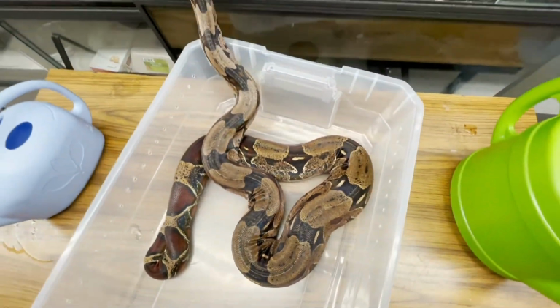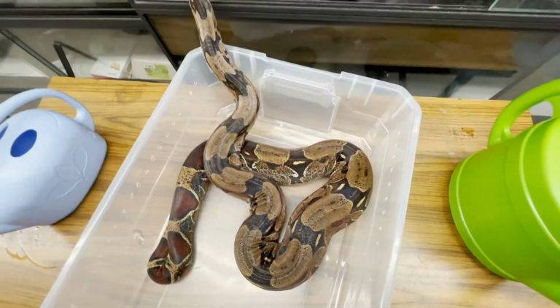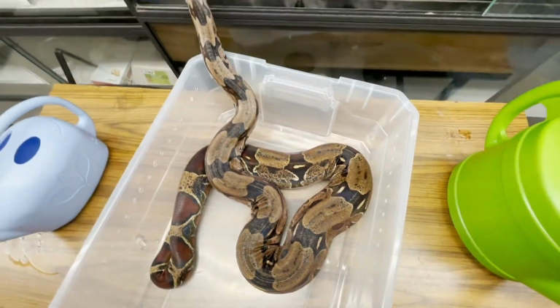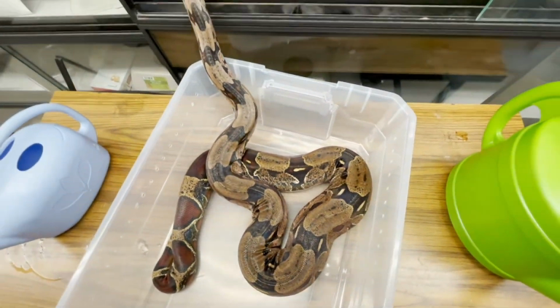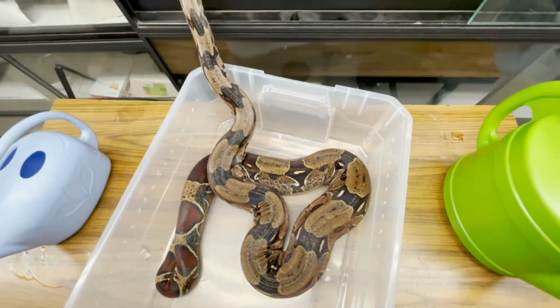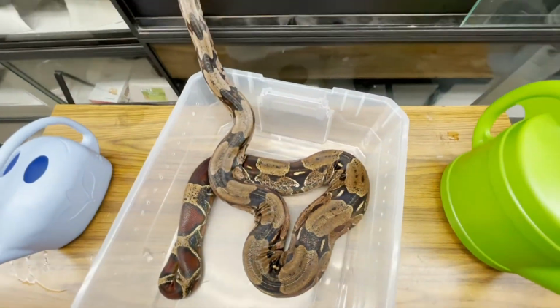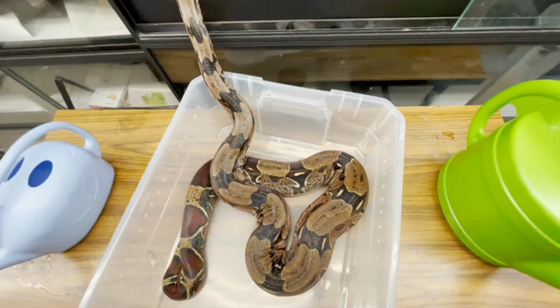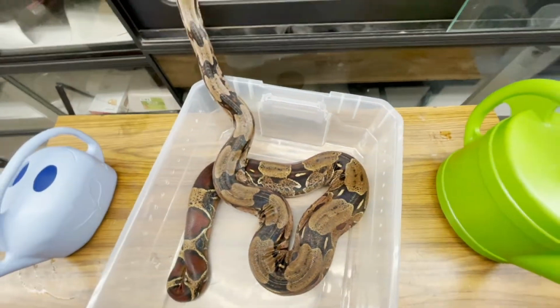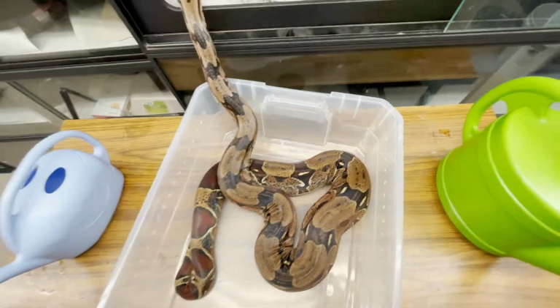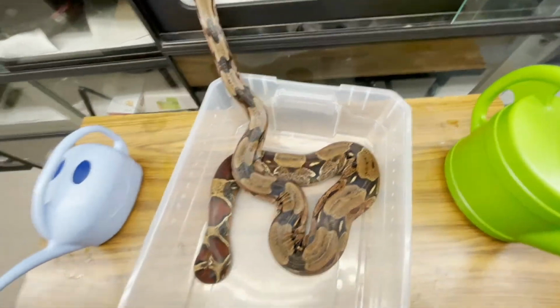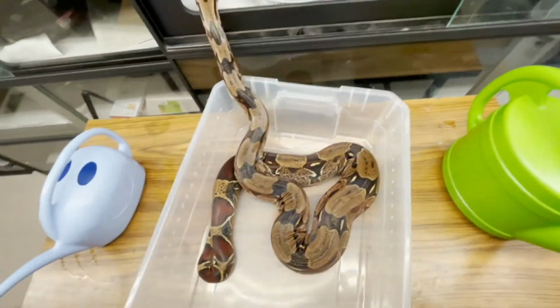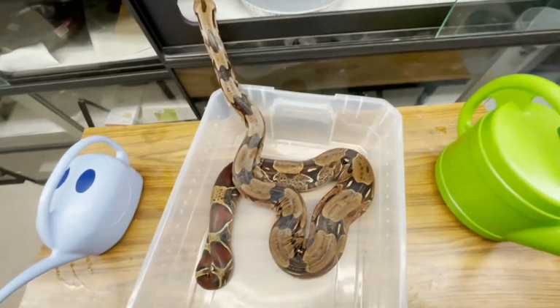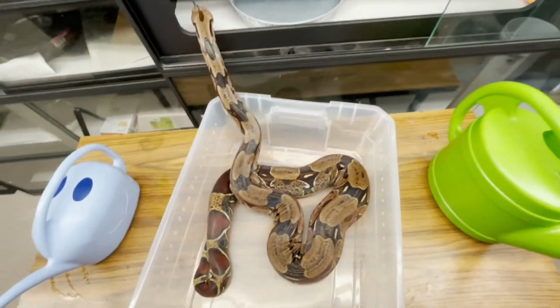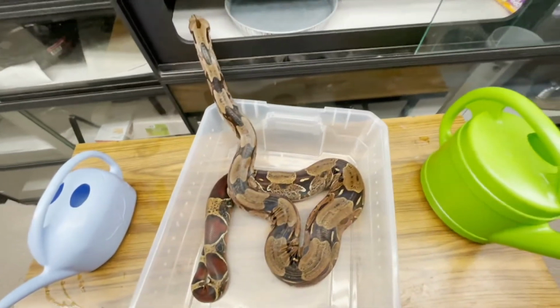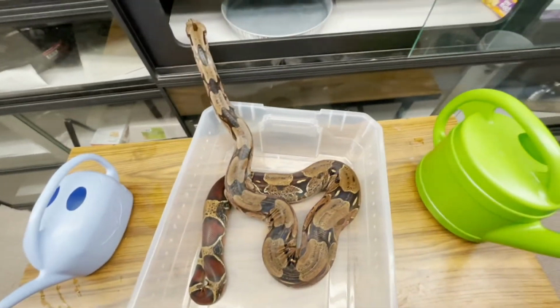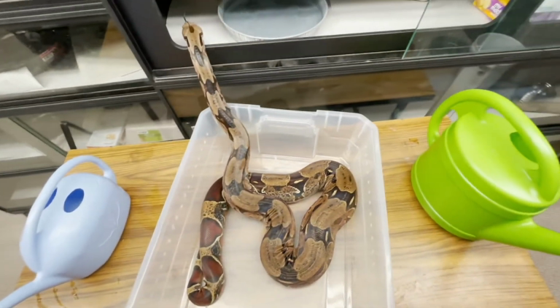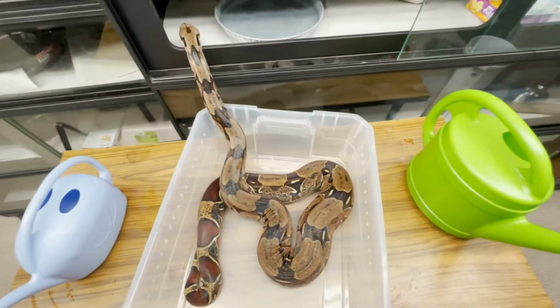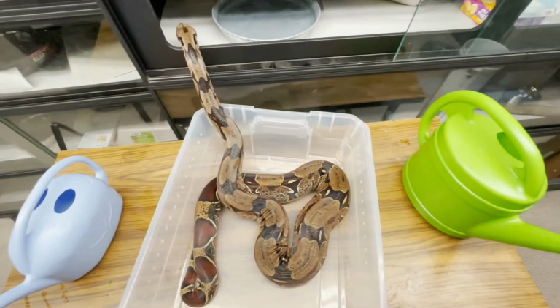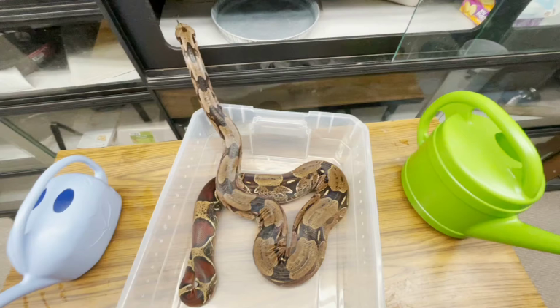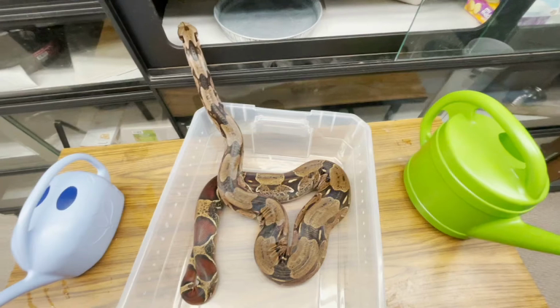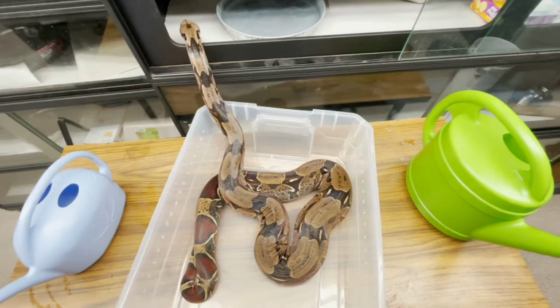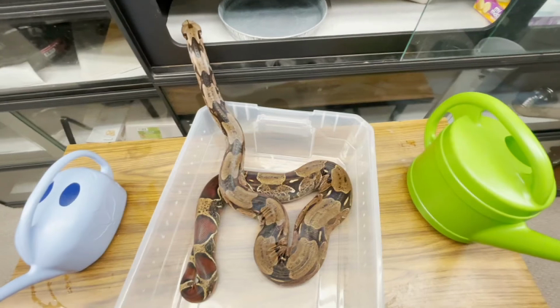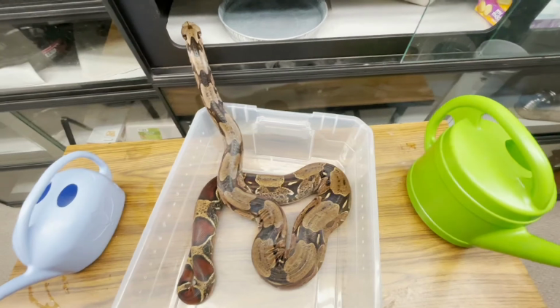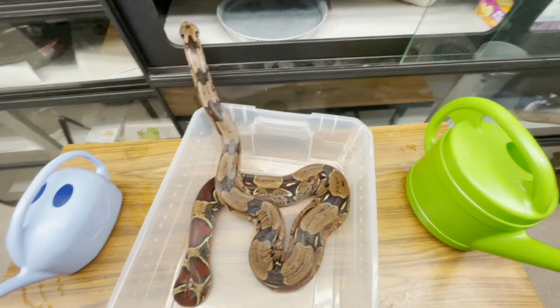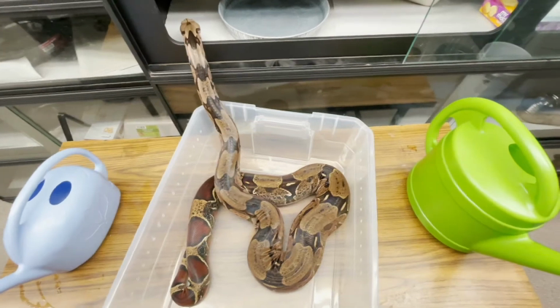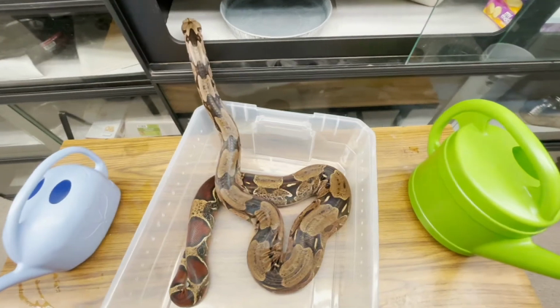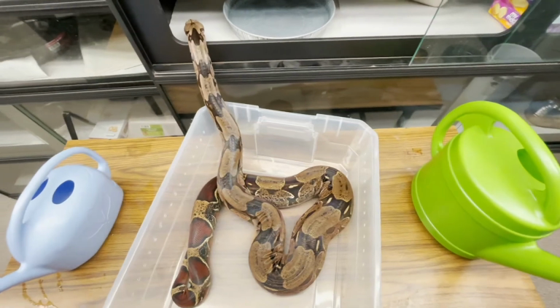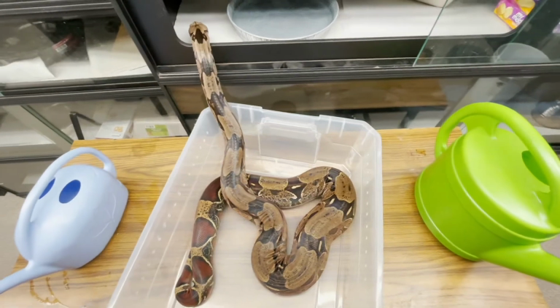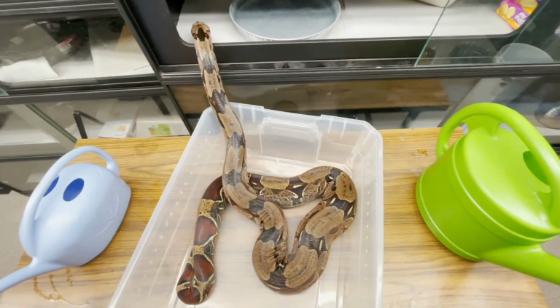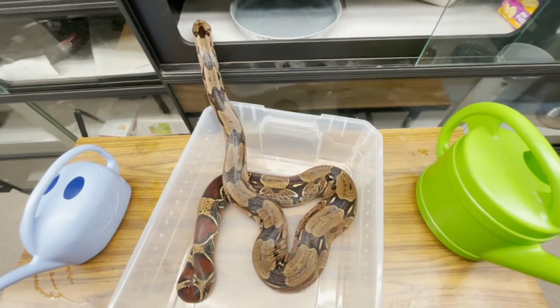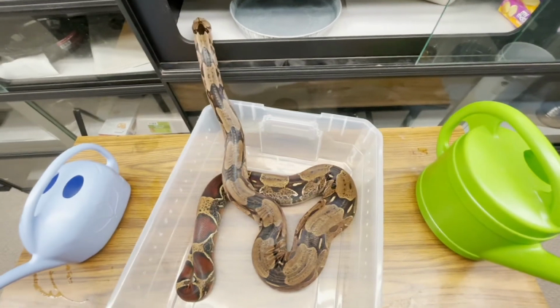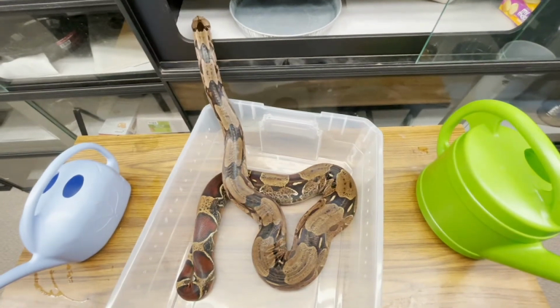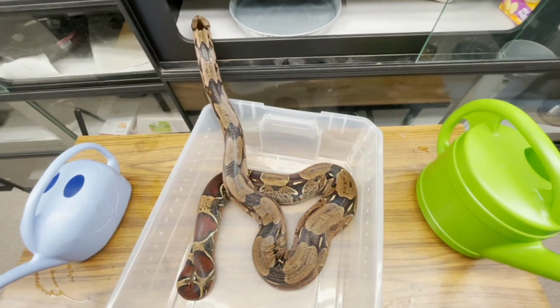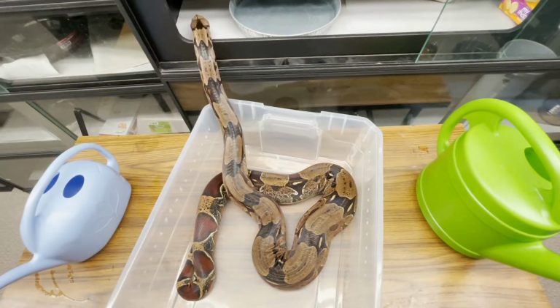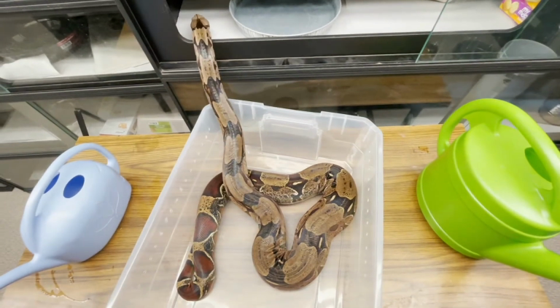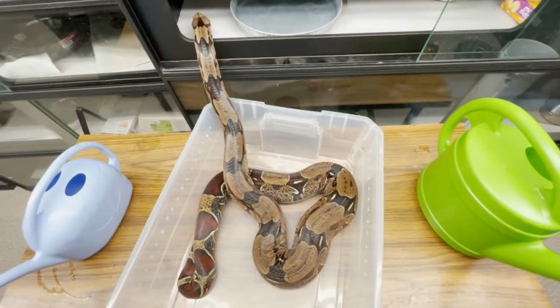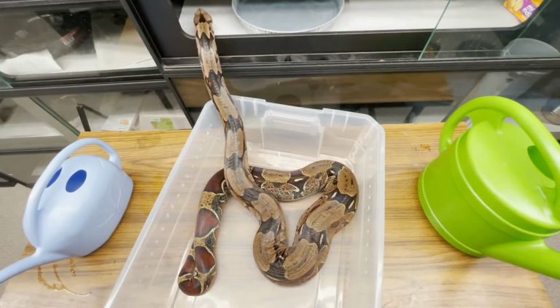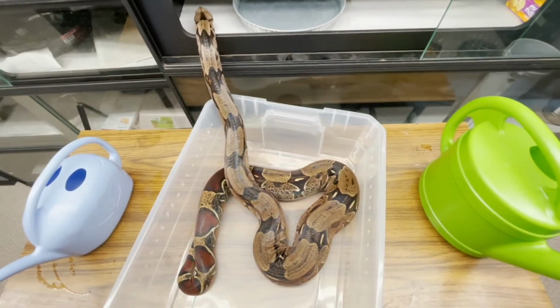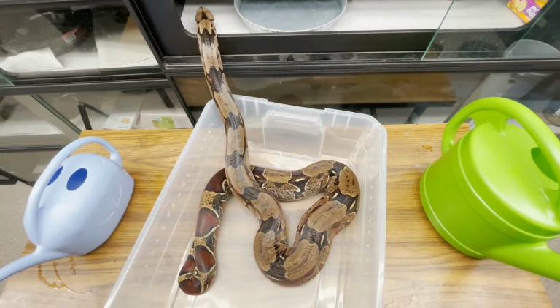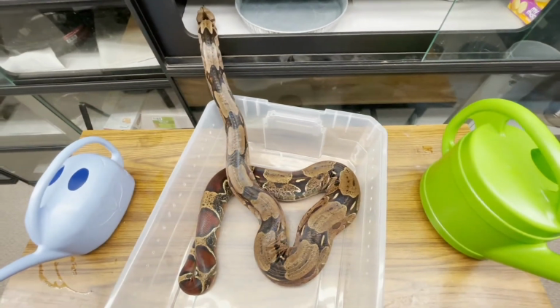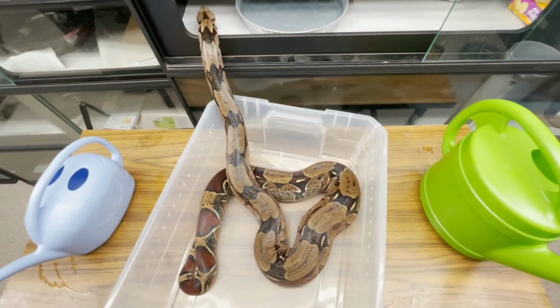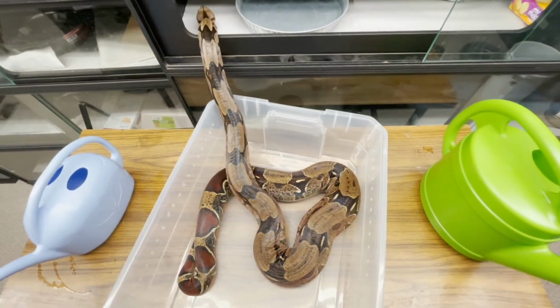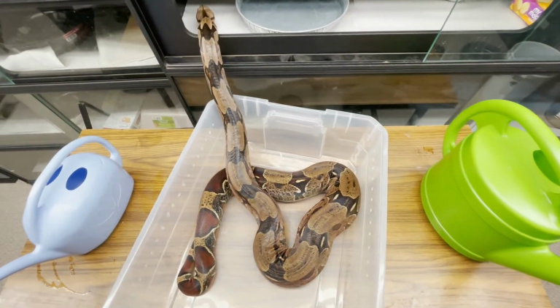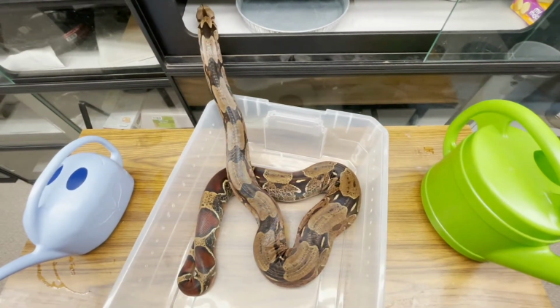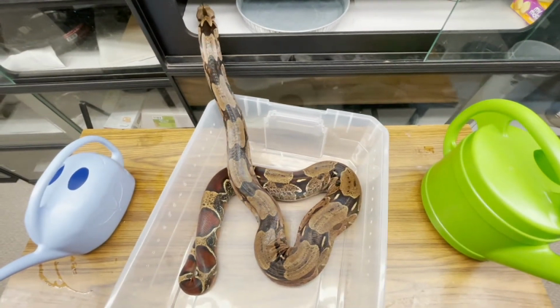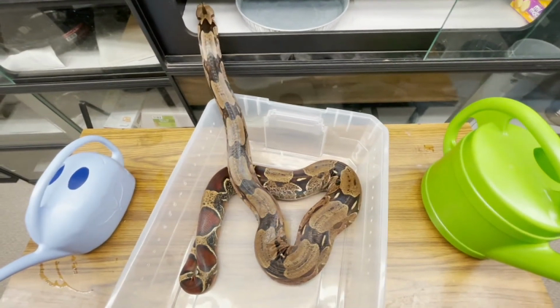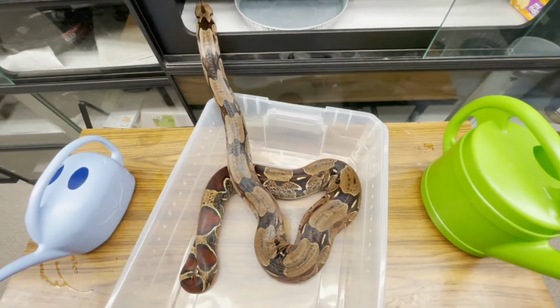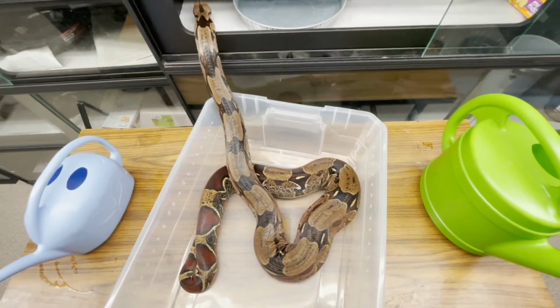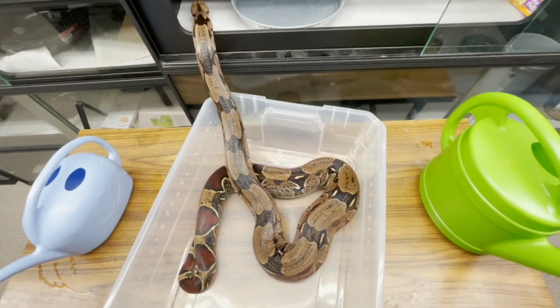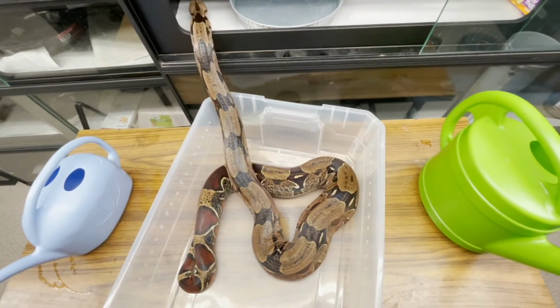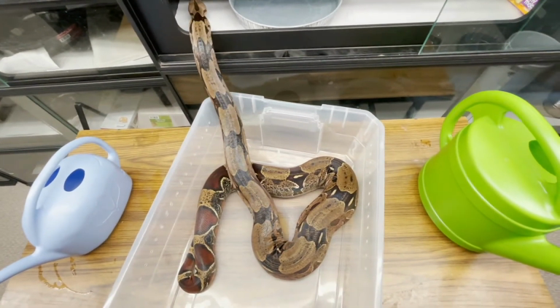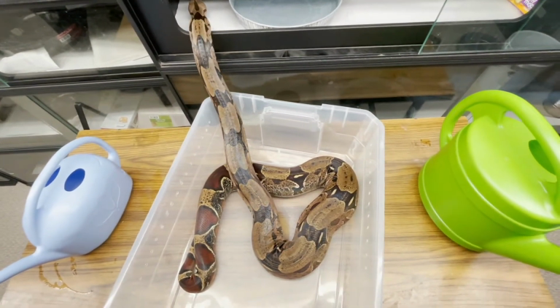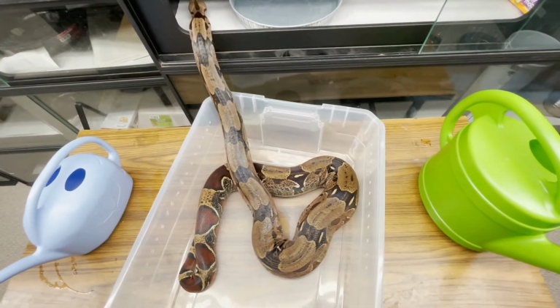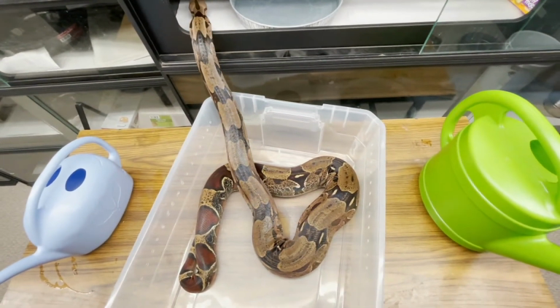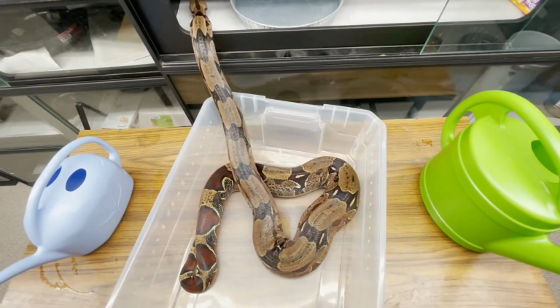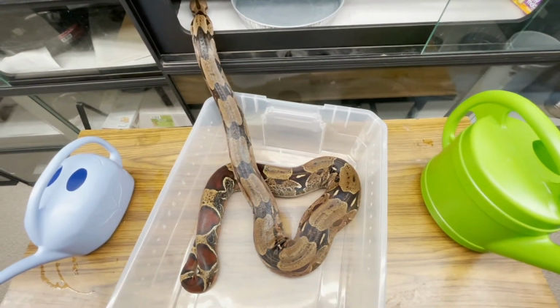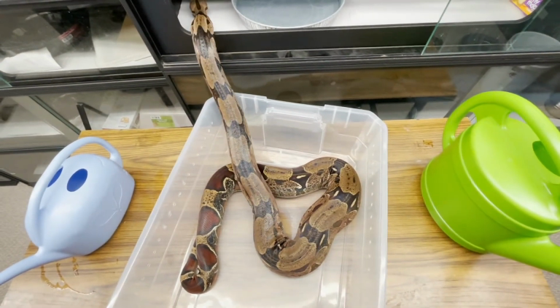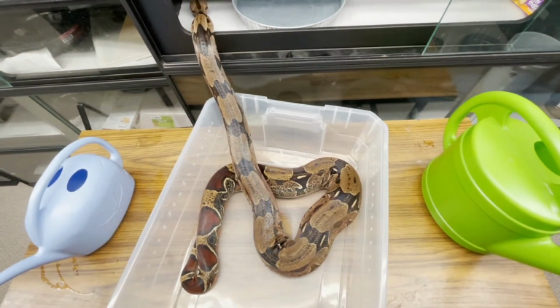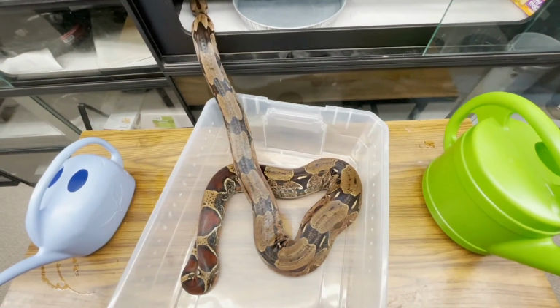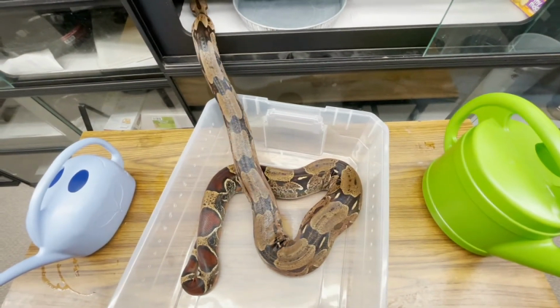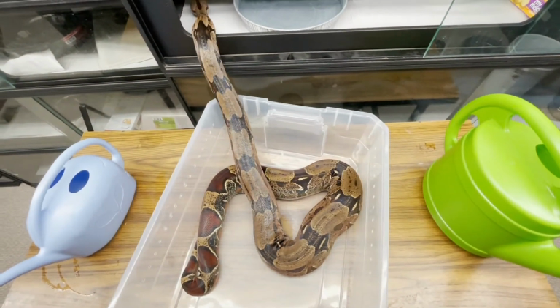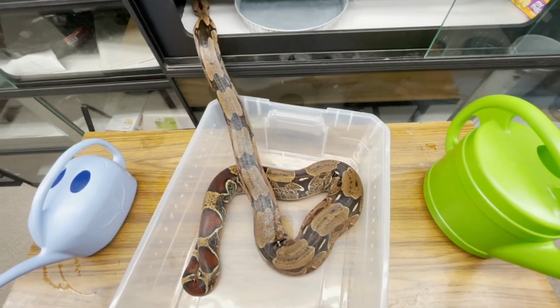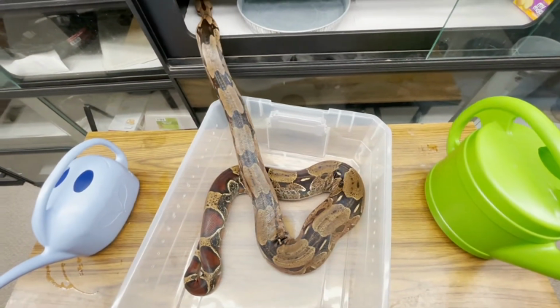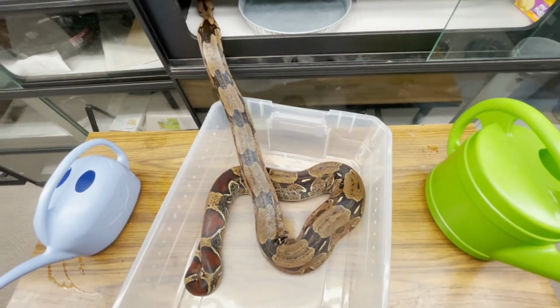Obviously, I'm not the end-all-be-all on this, and I could be wrong. It's always uncertain until you have babies on the ground.